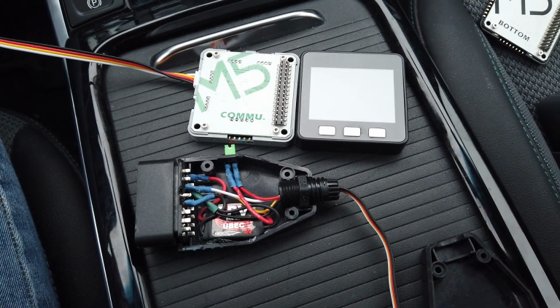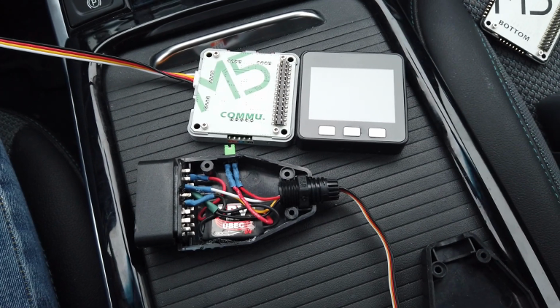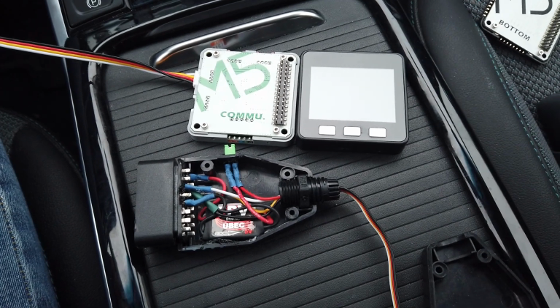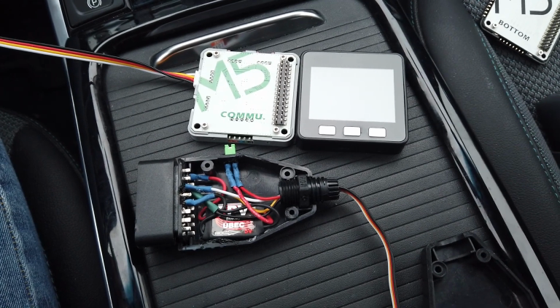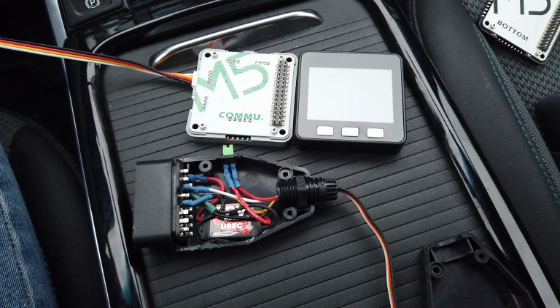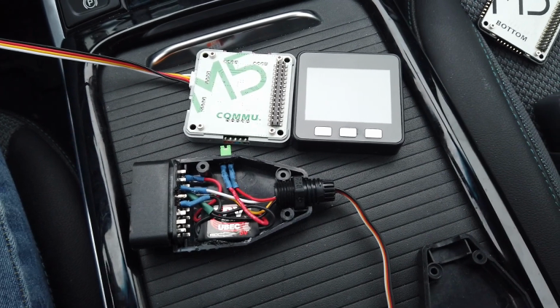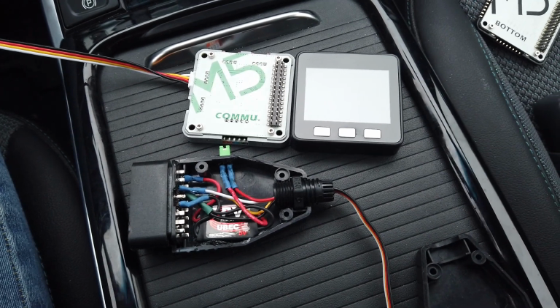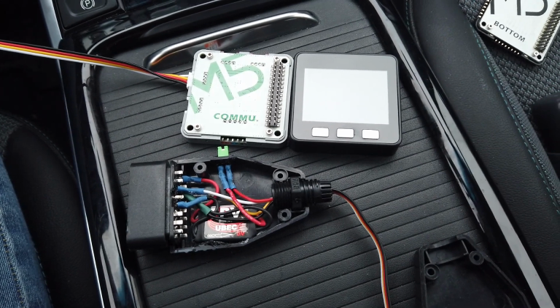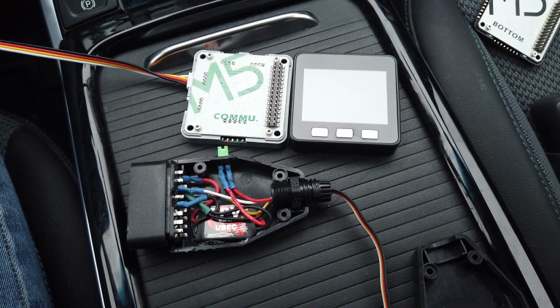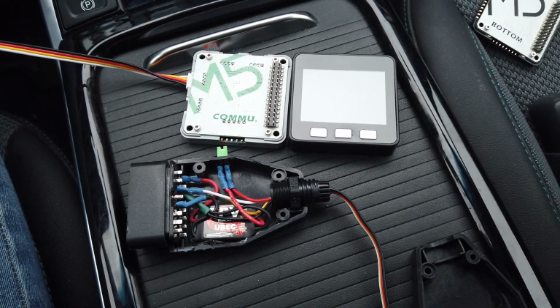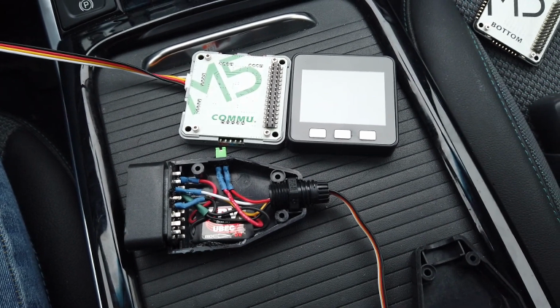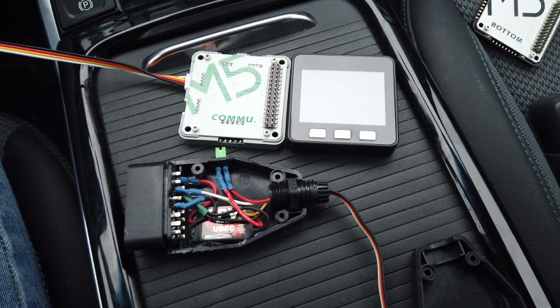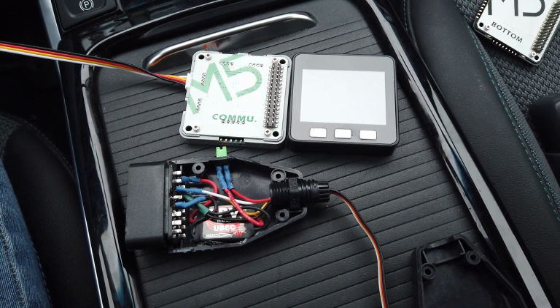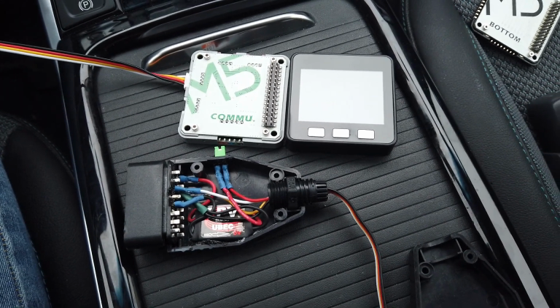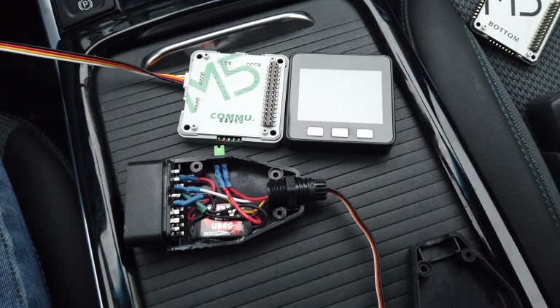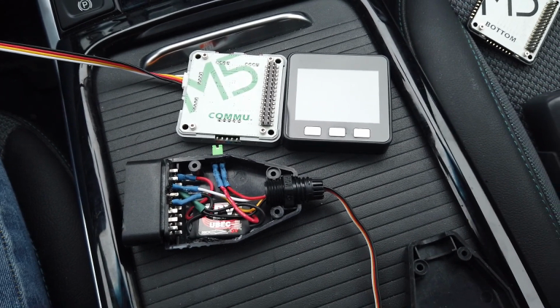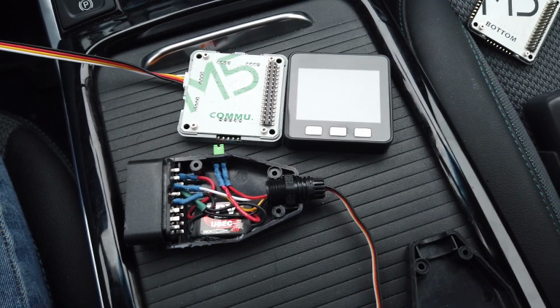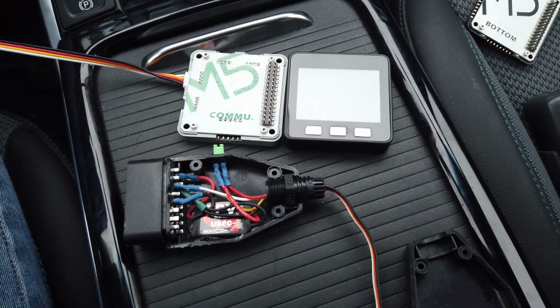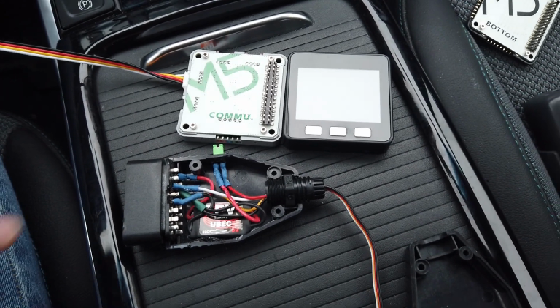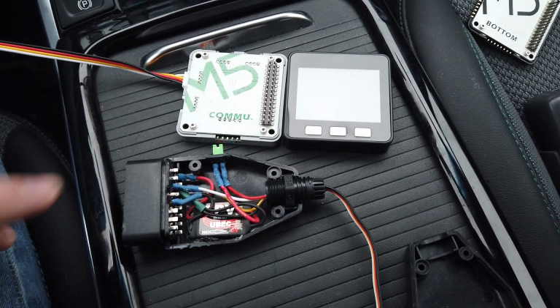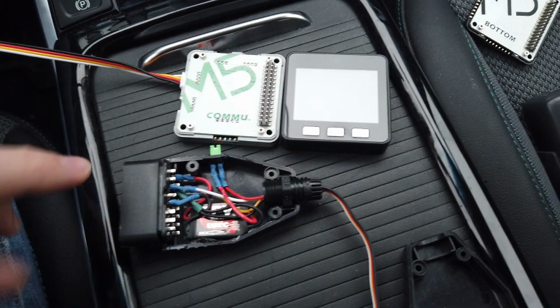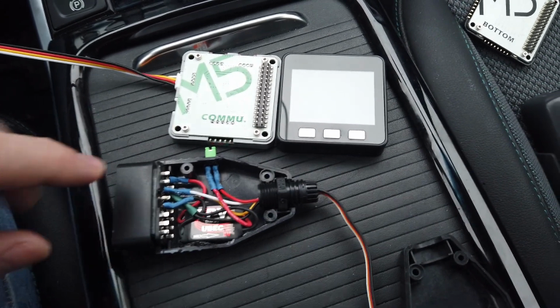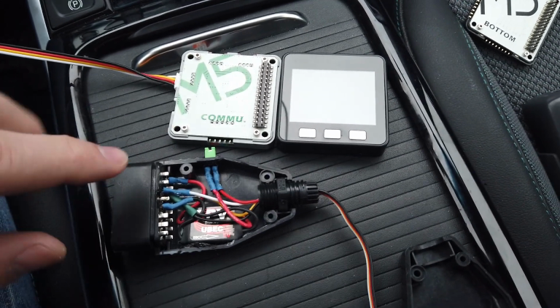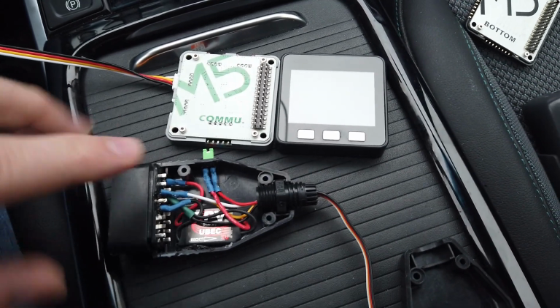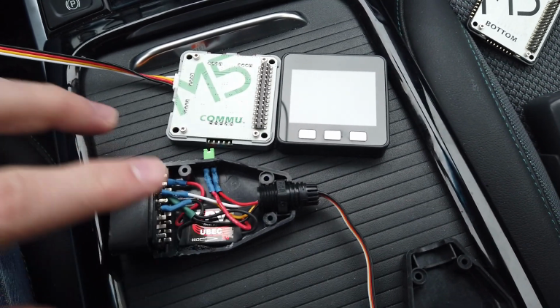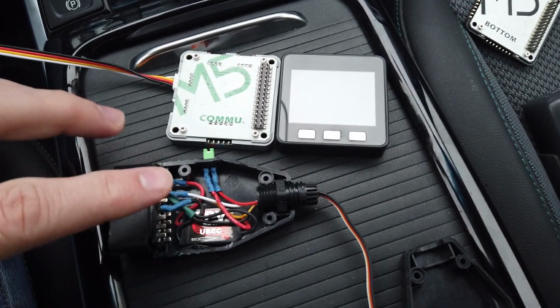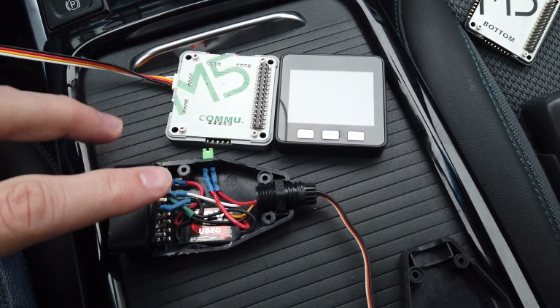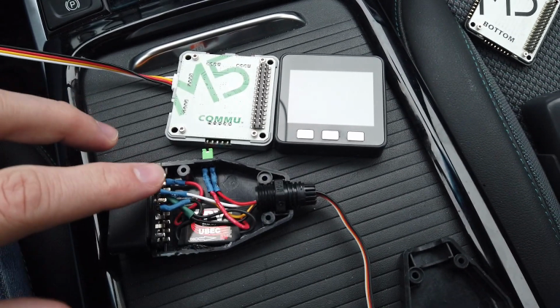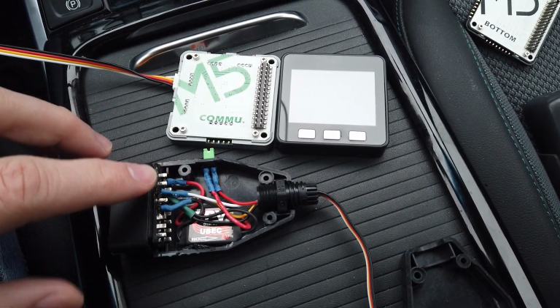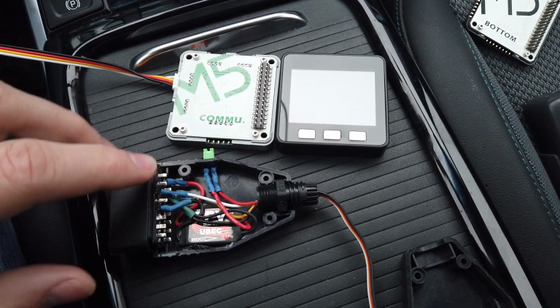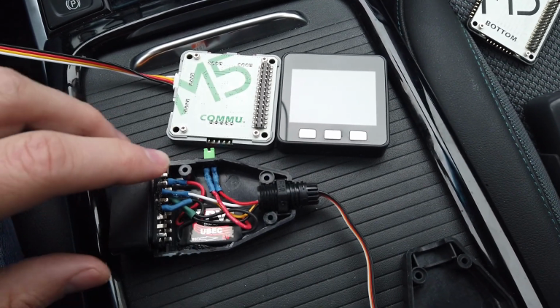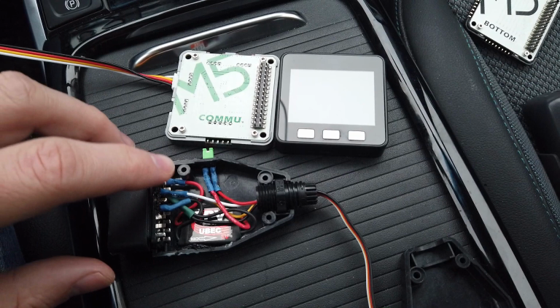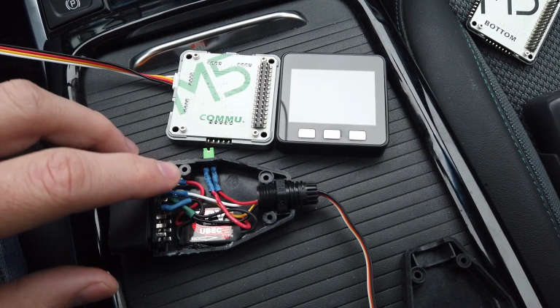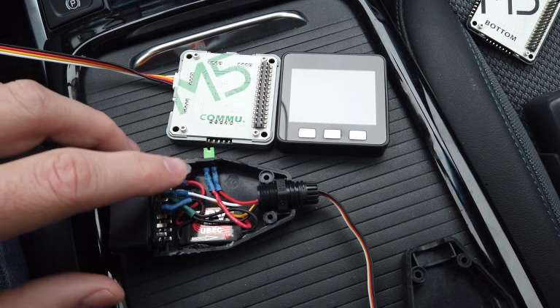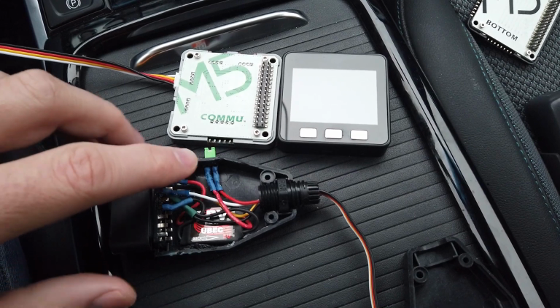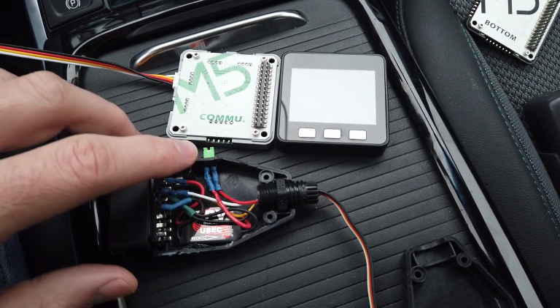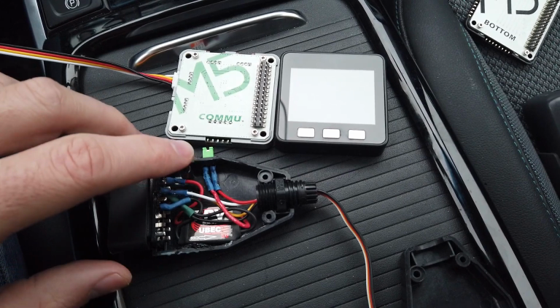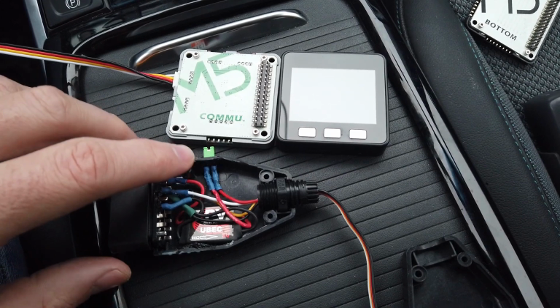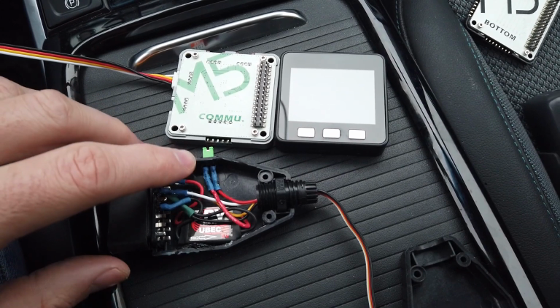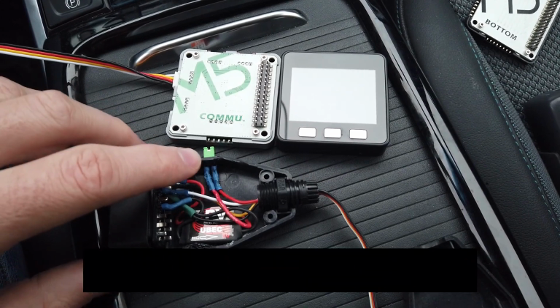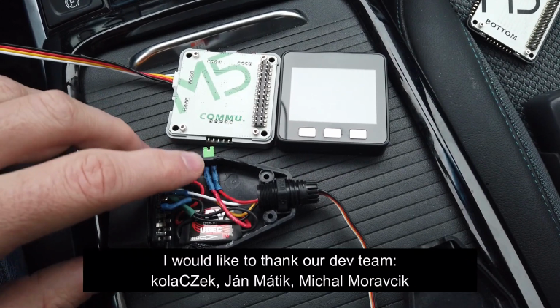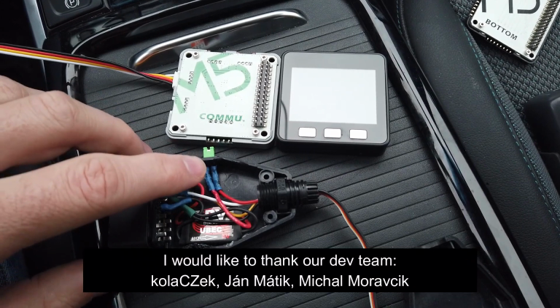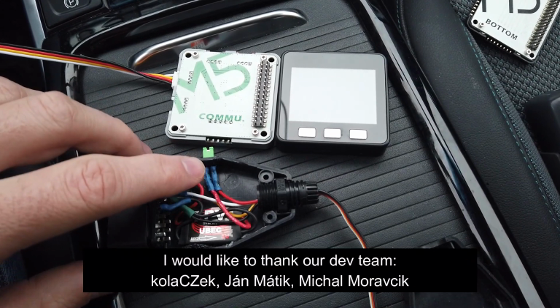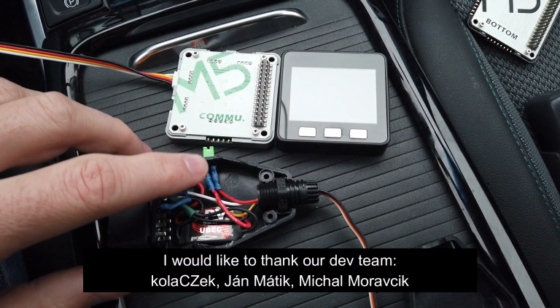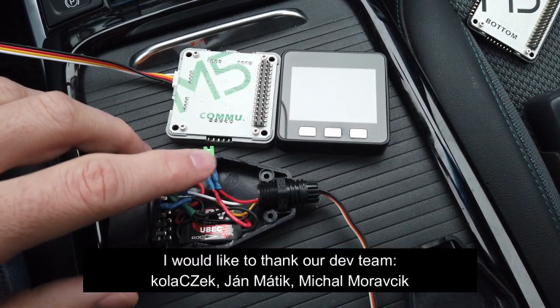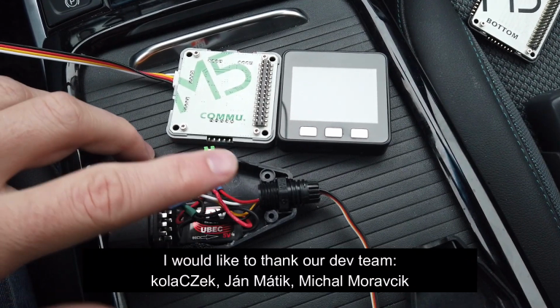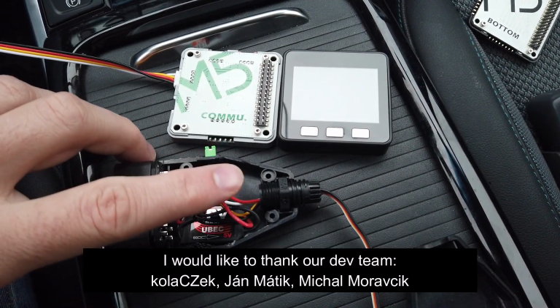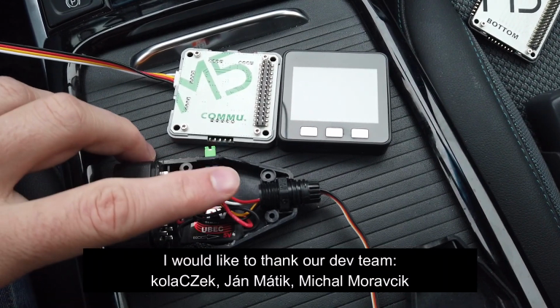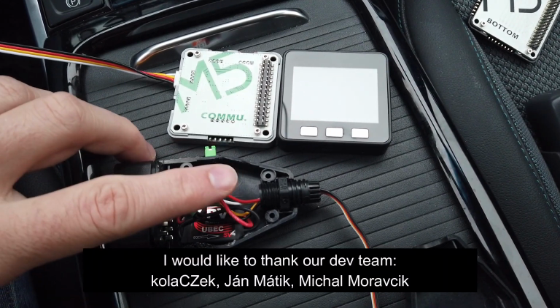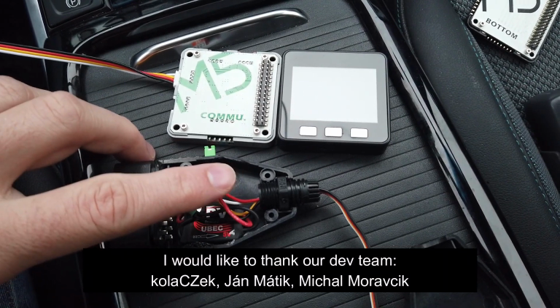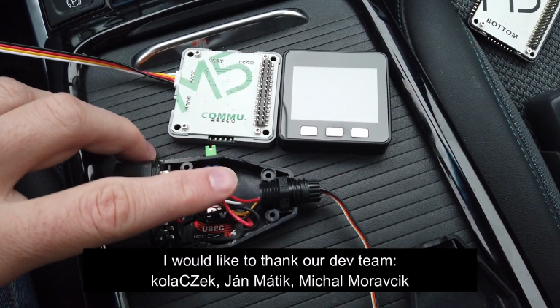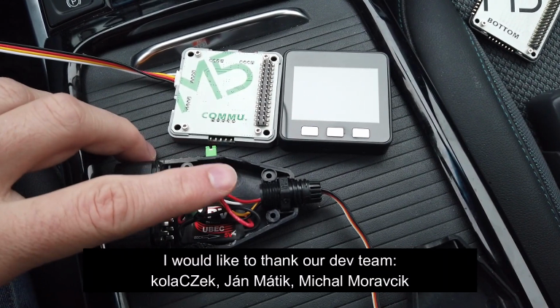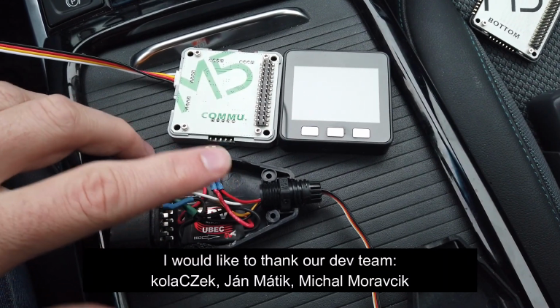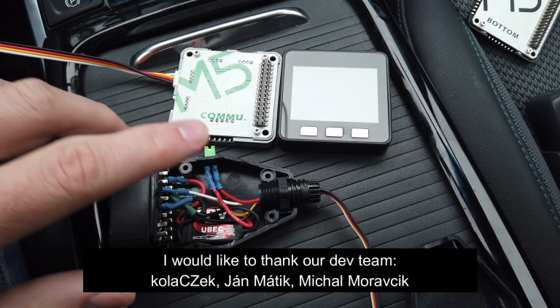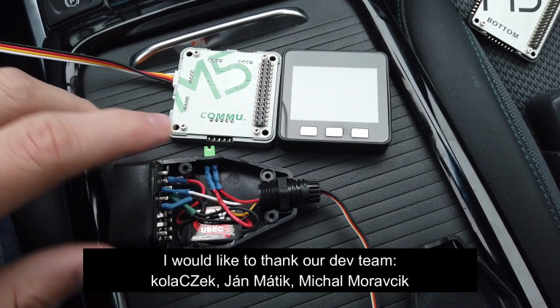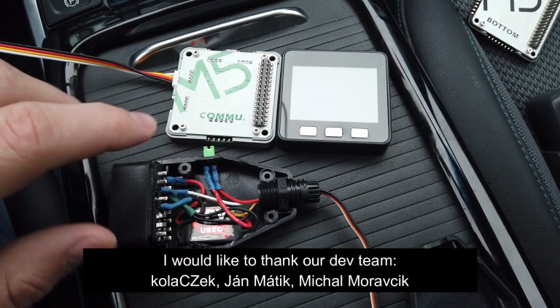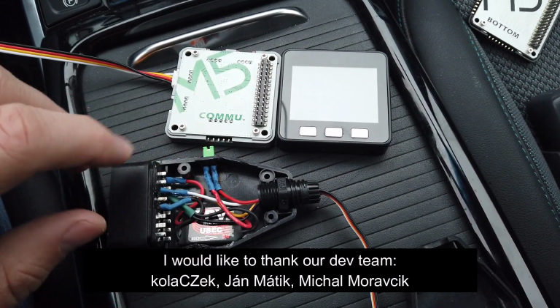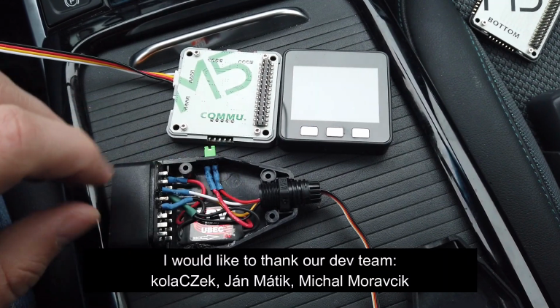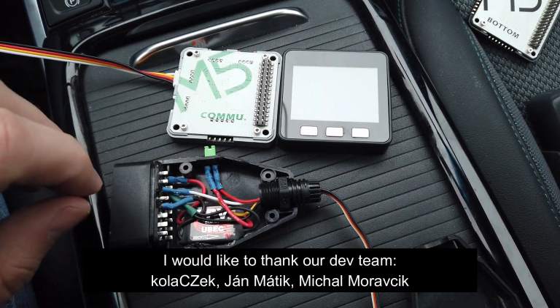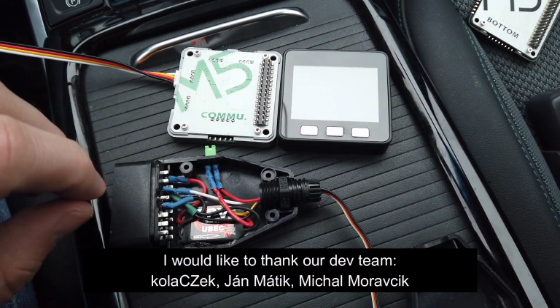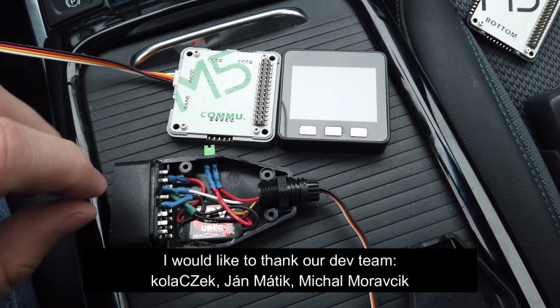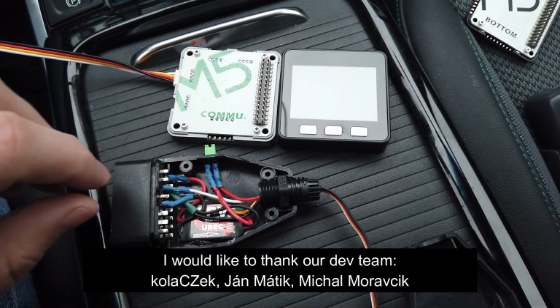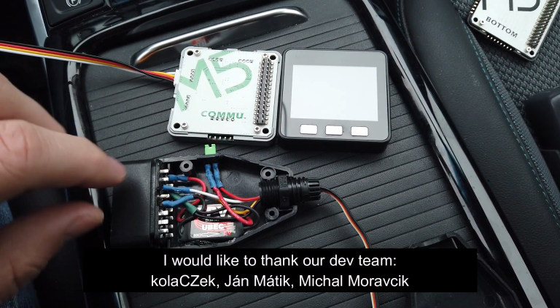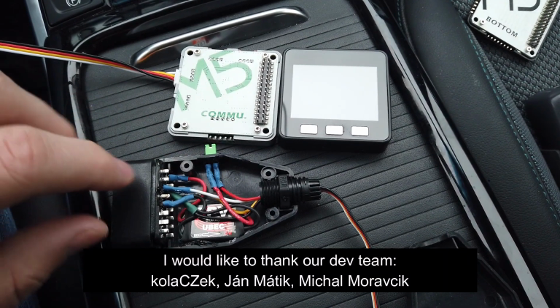Hi YouTube, this is Lubos. We just added support for the M5 Stack version of EV-DASH.